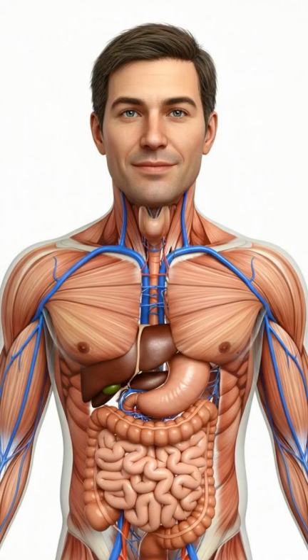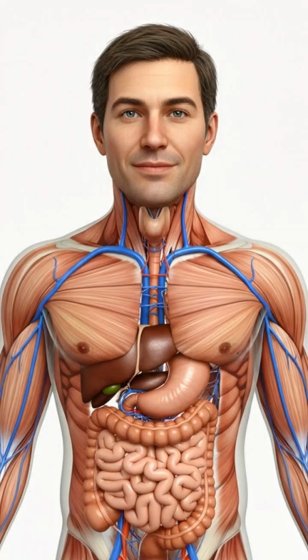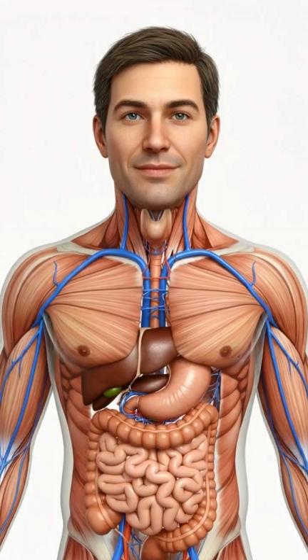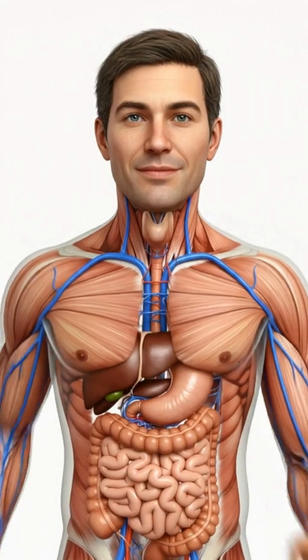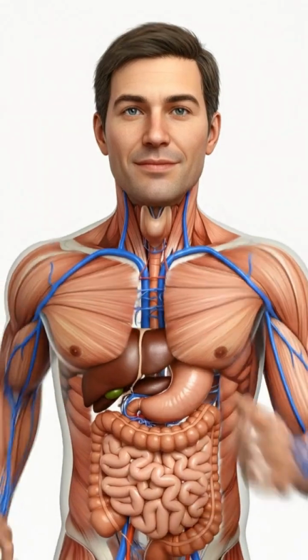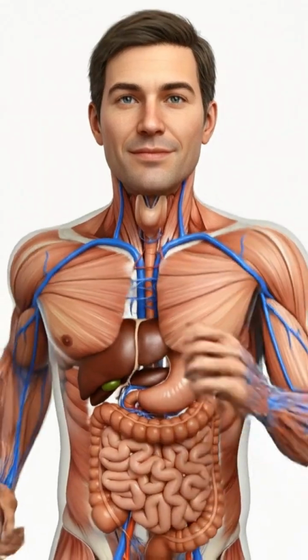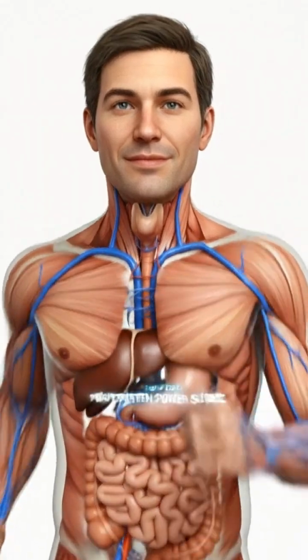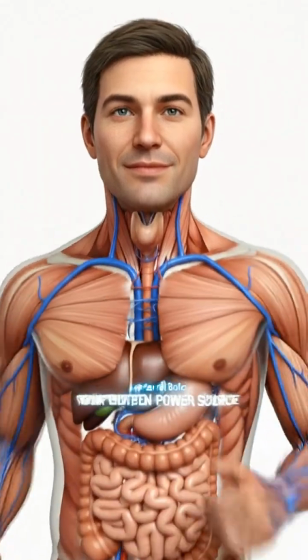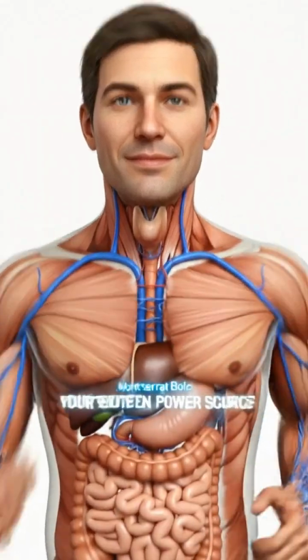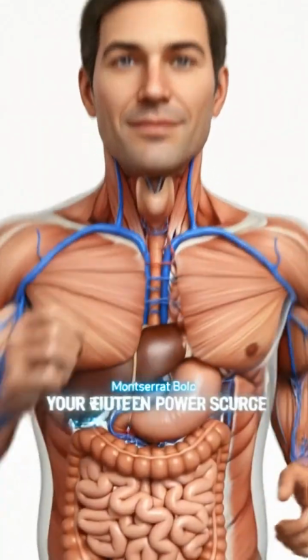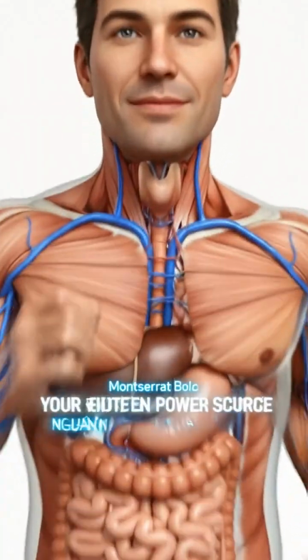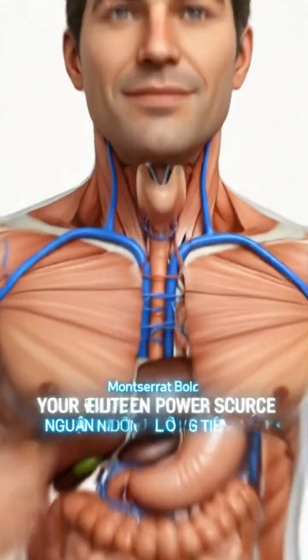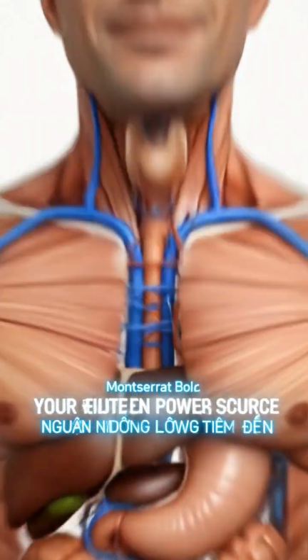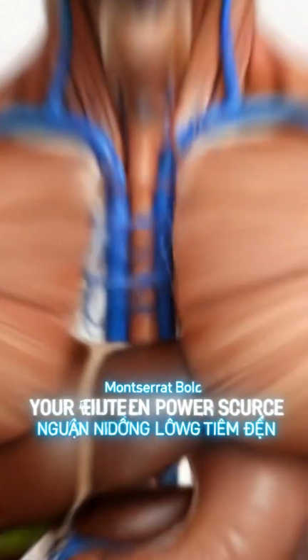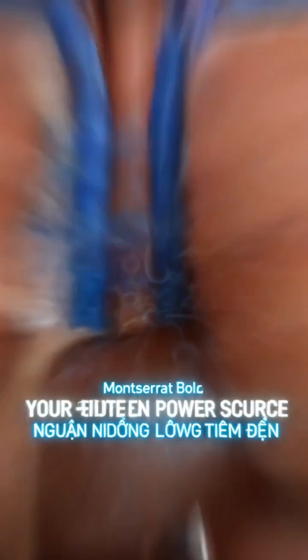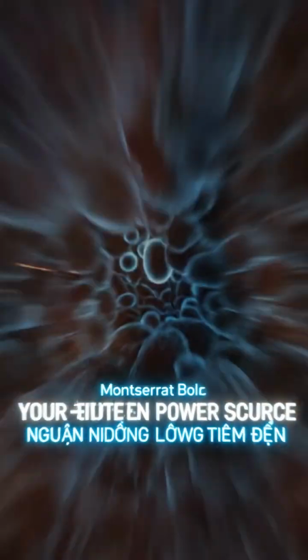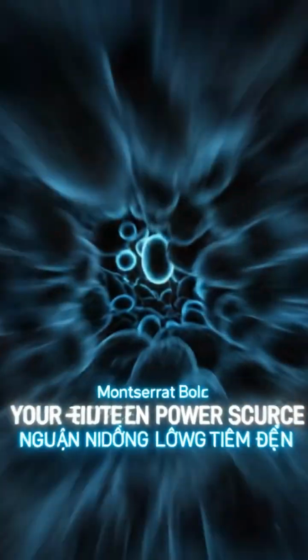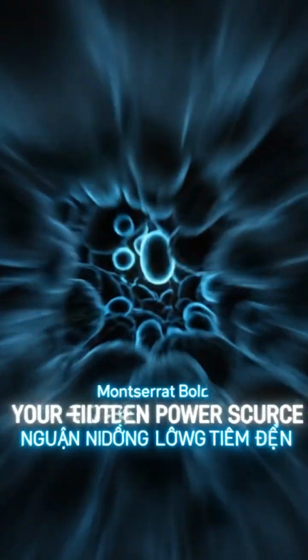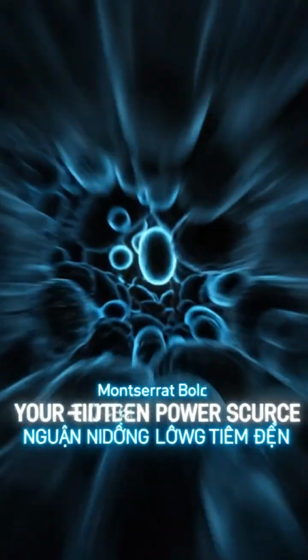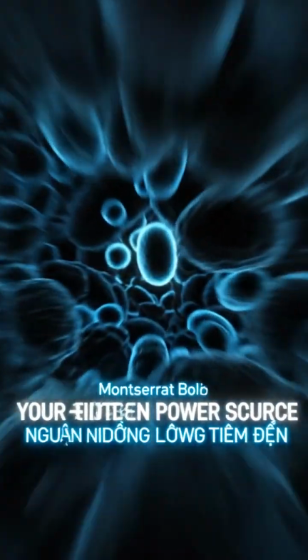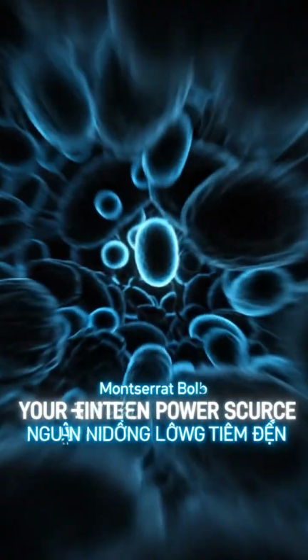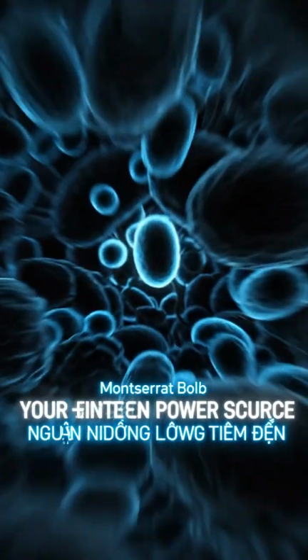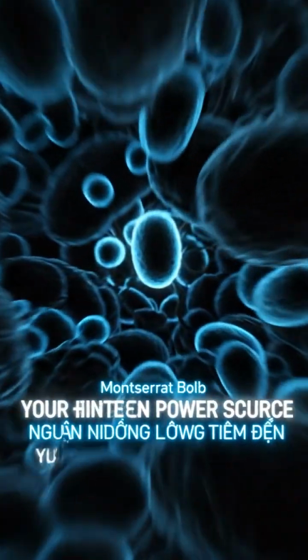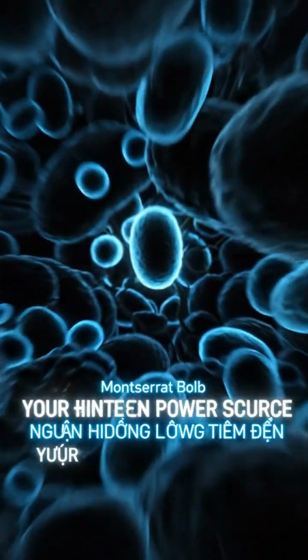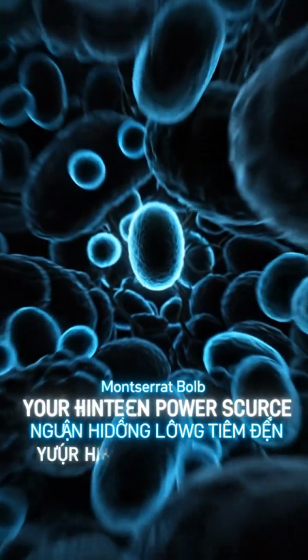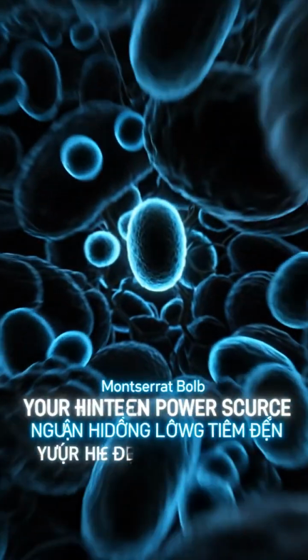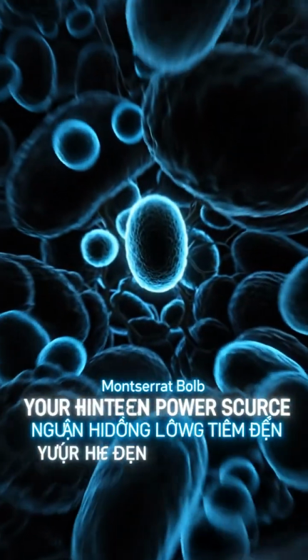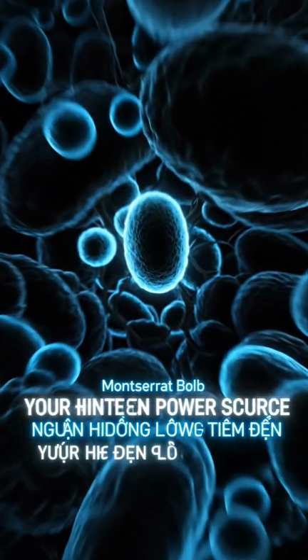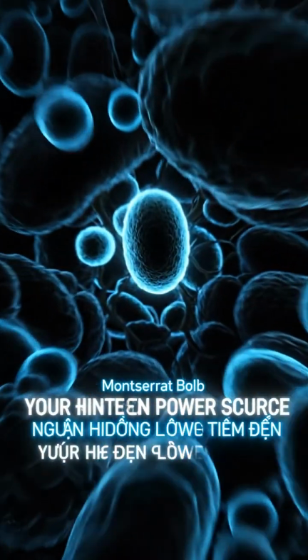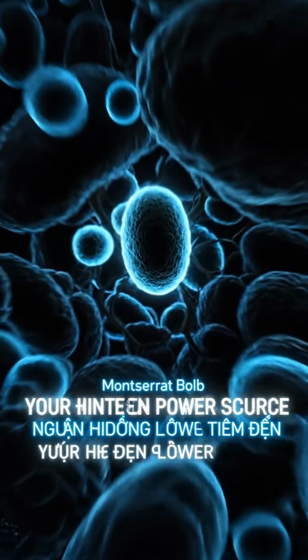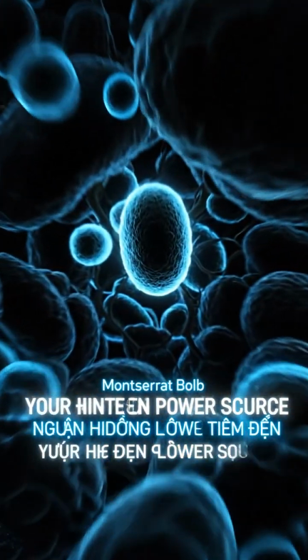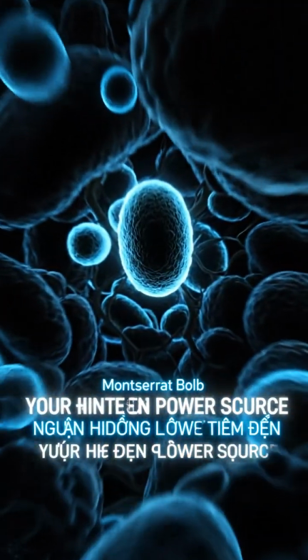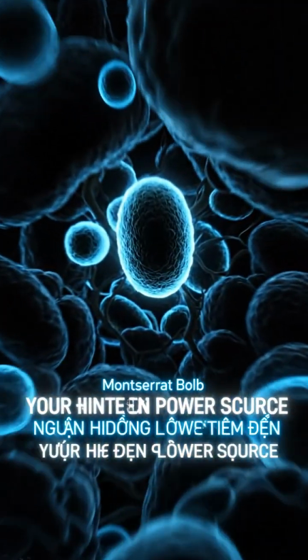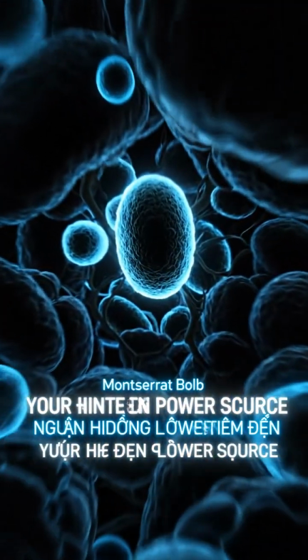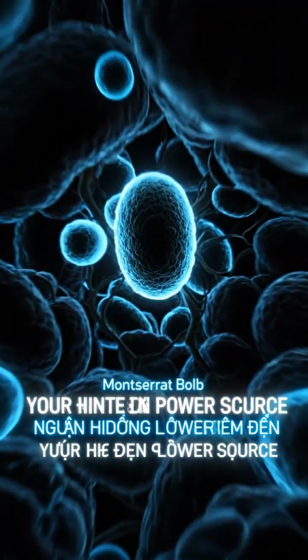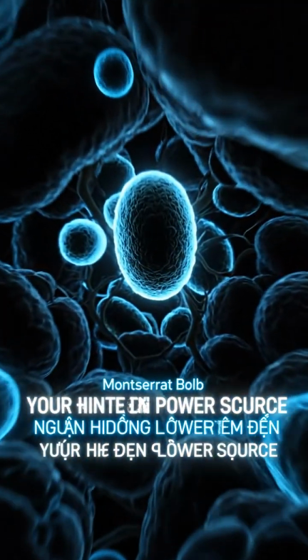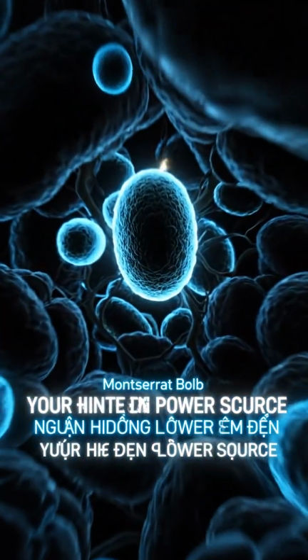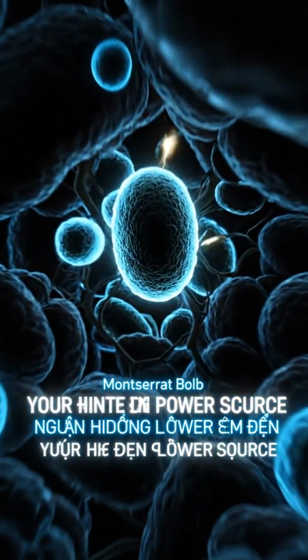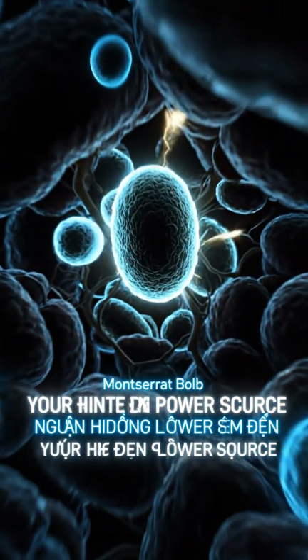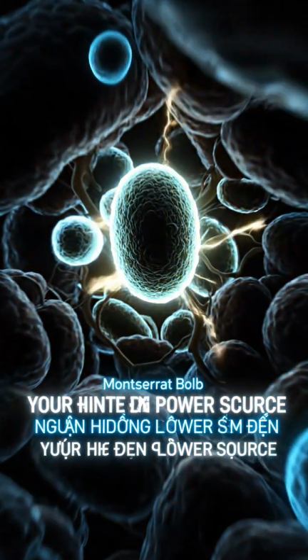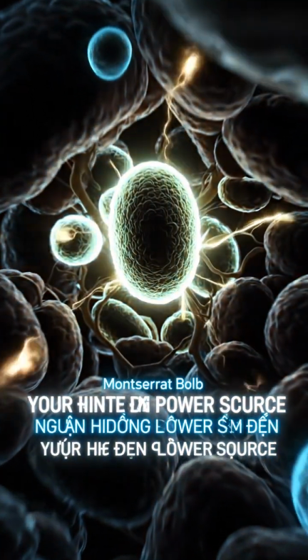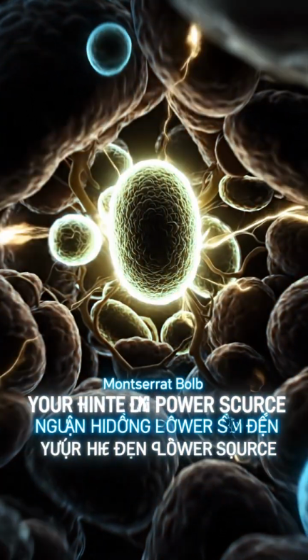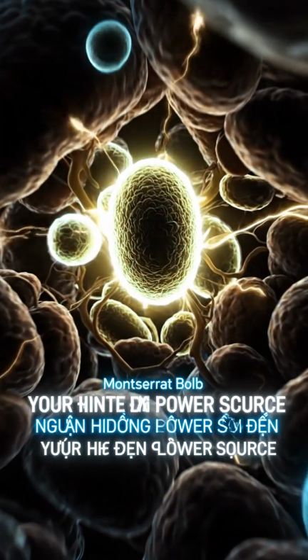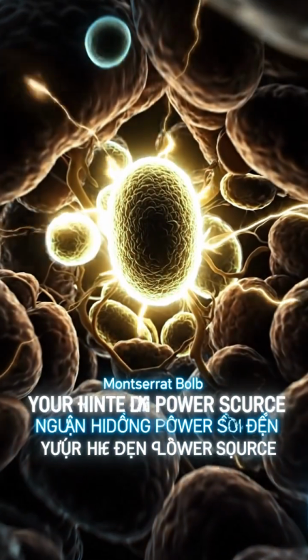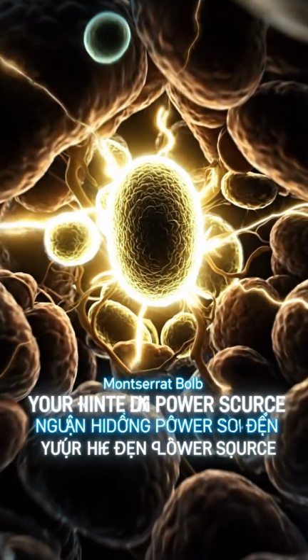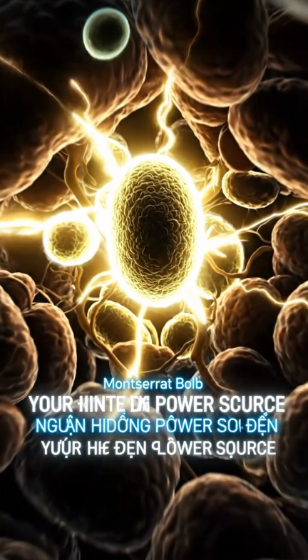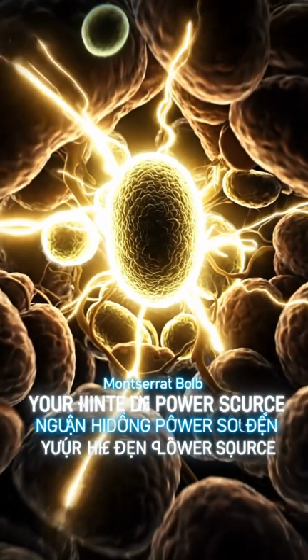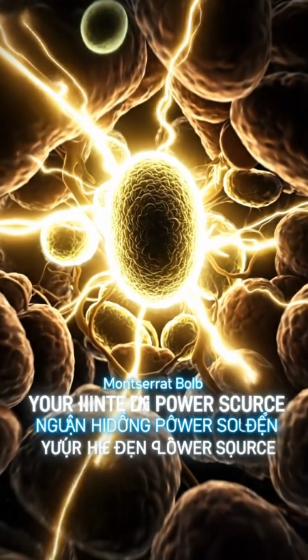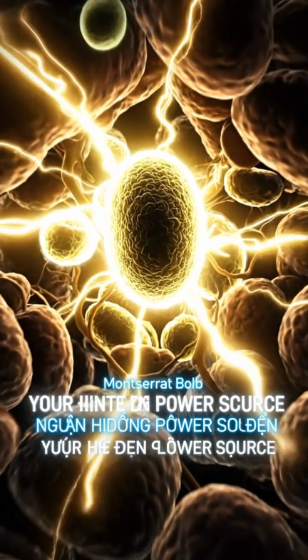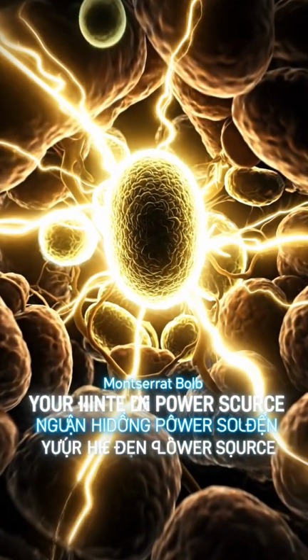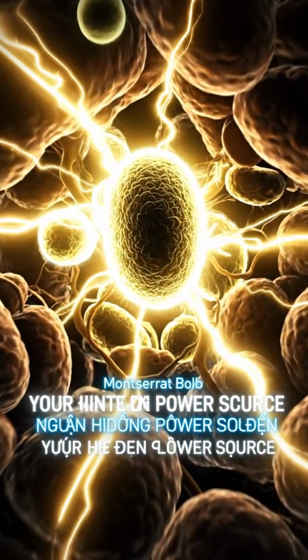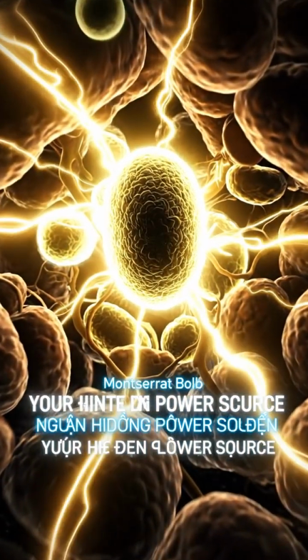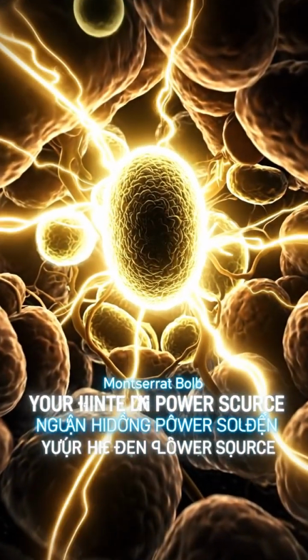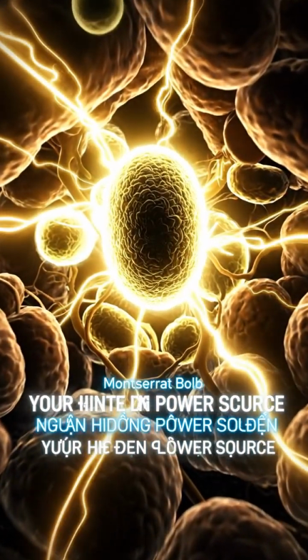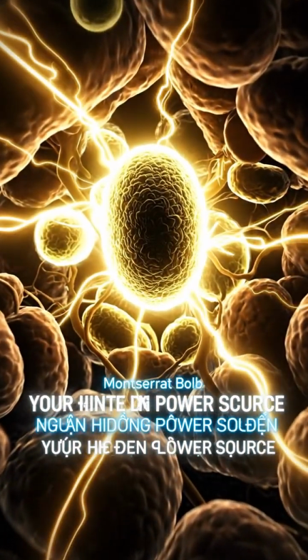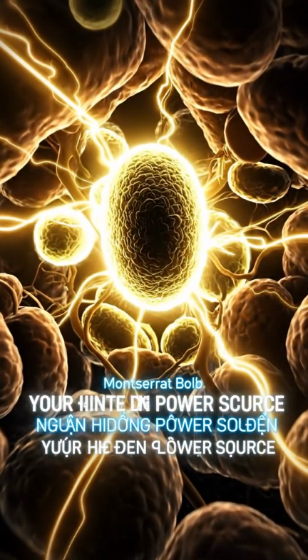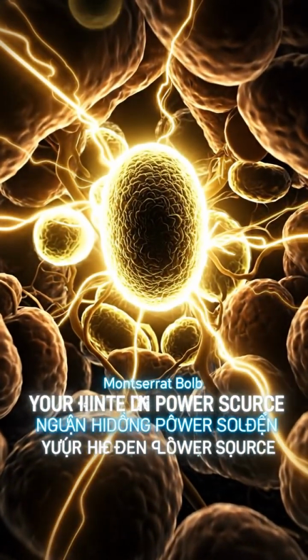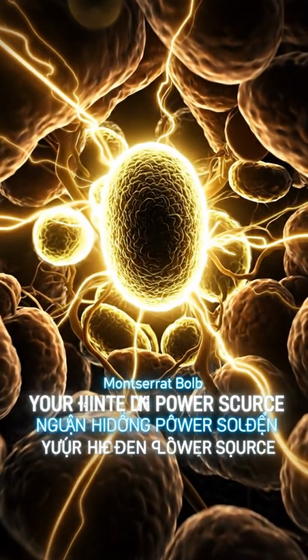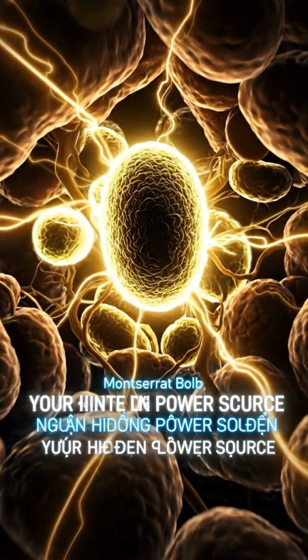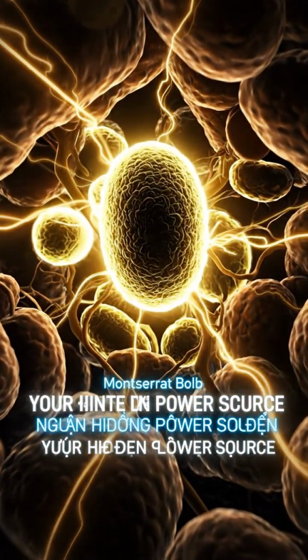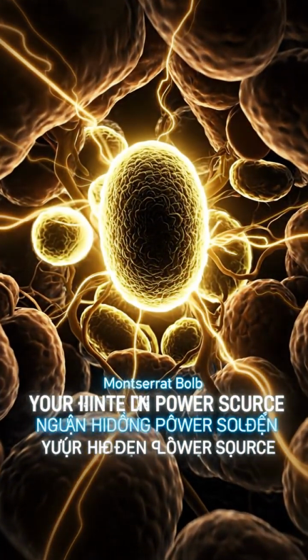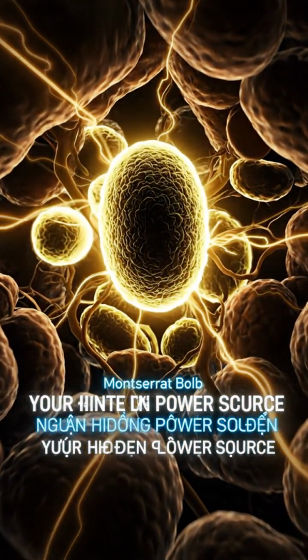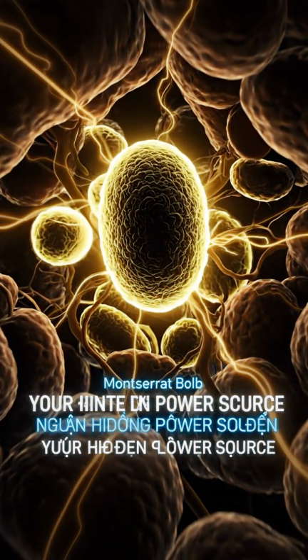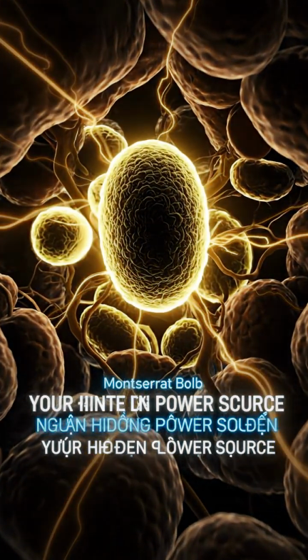Inside every one of us lies a hidden engine, a biological furnace that powers our every move. This is your metabolism.